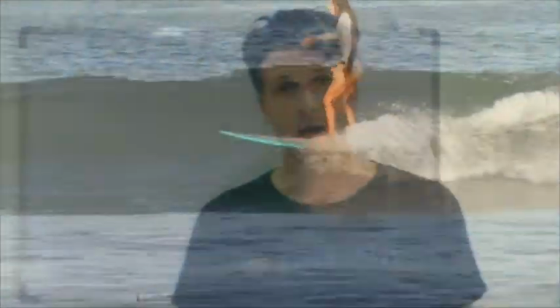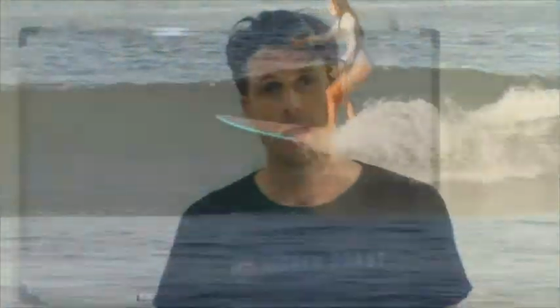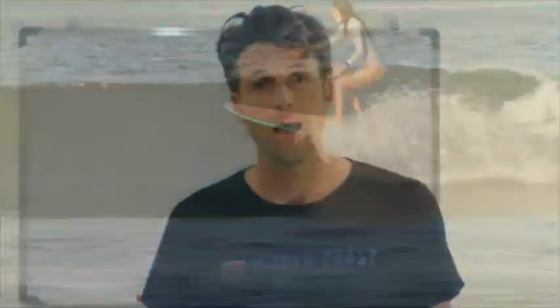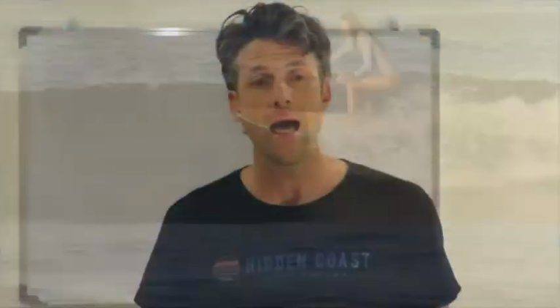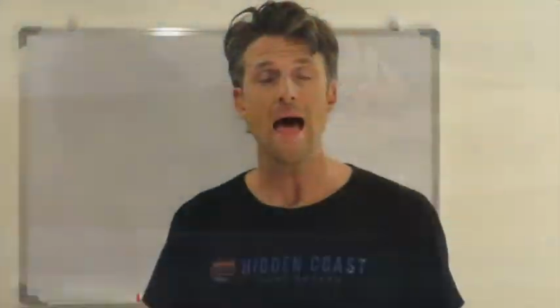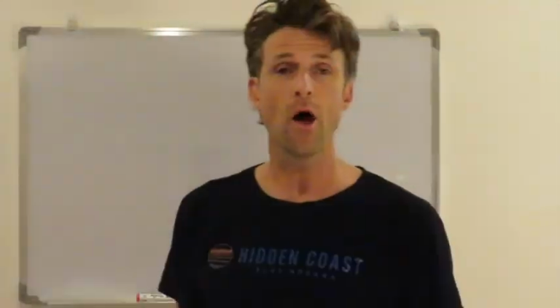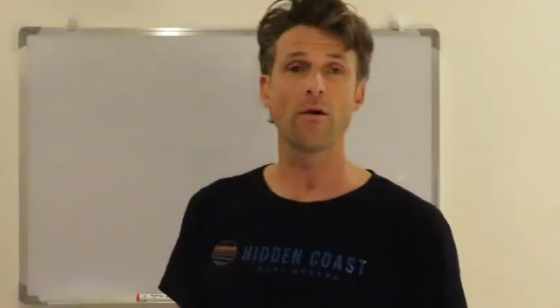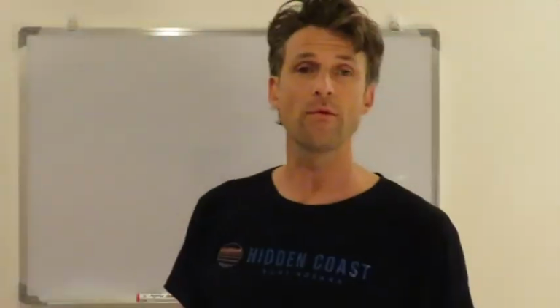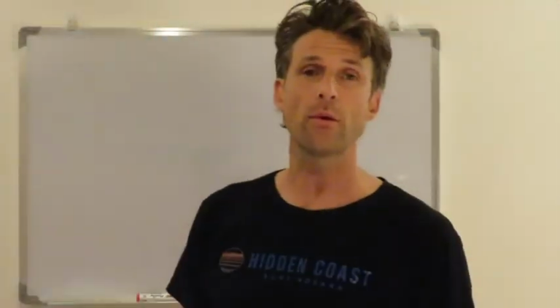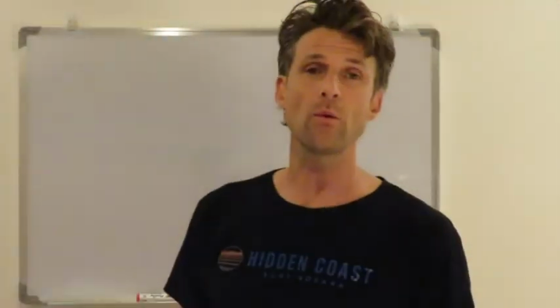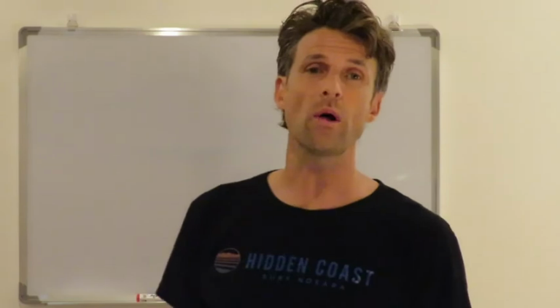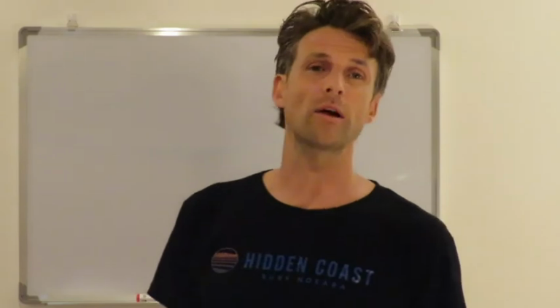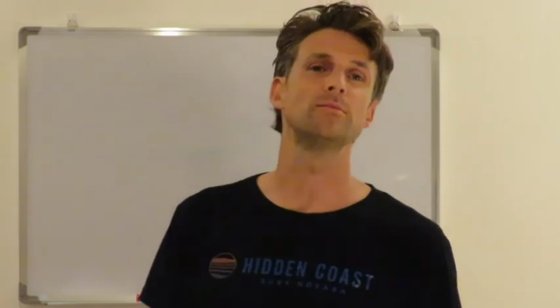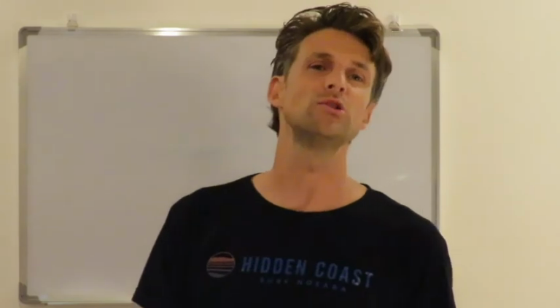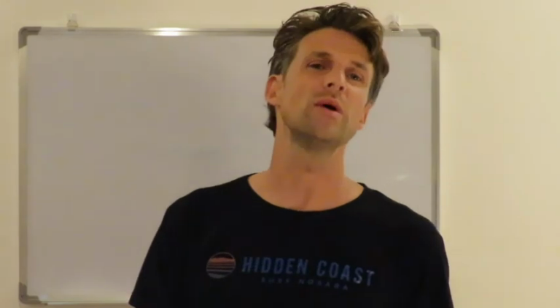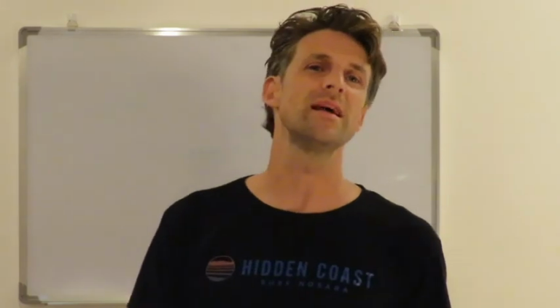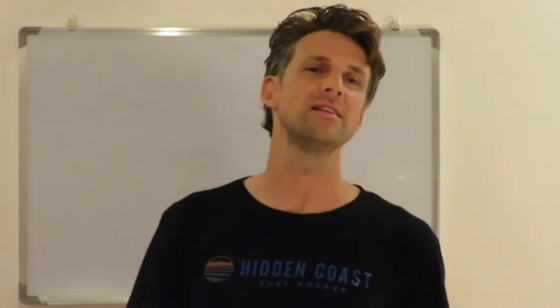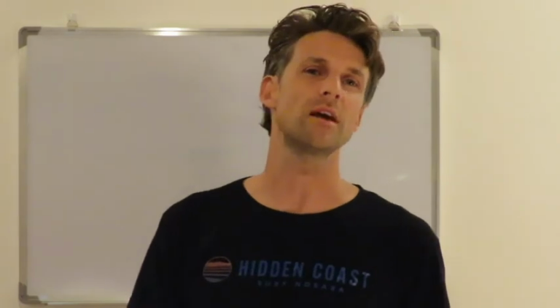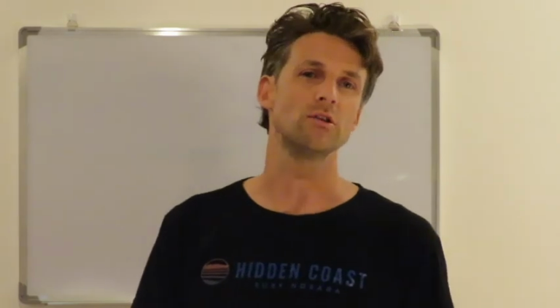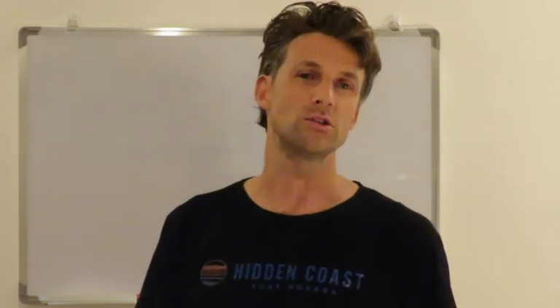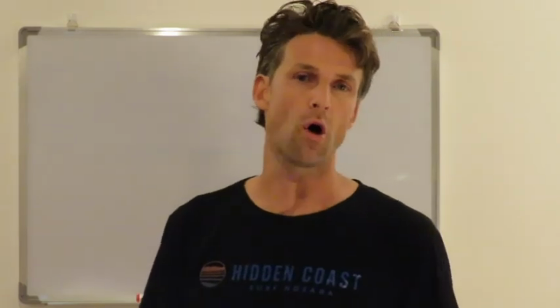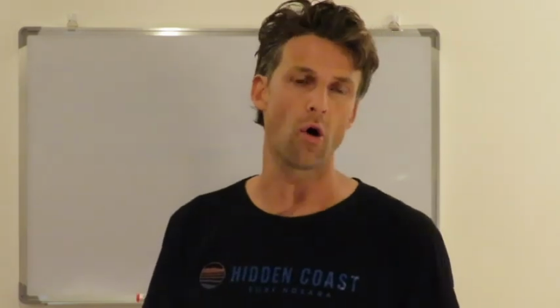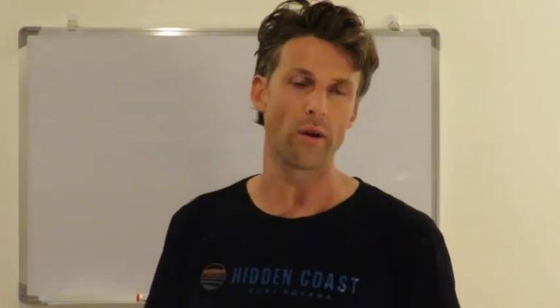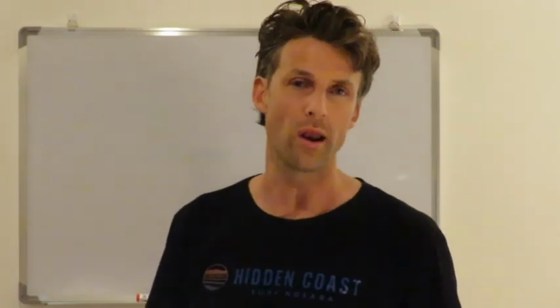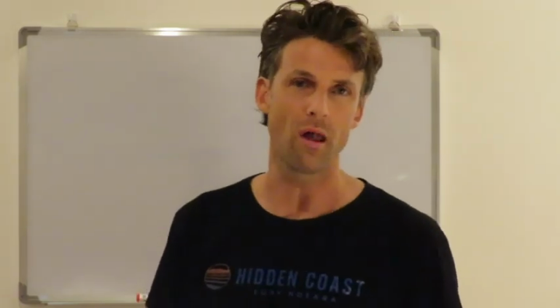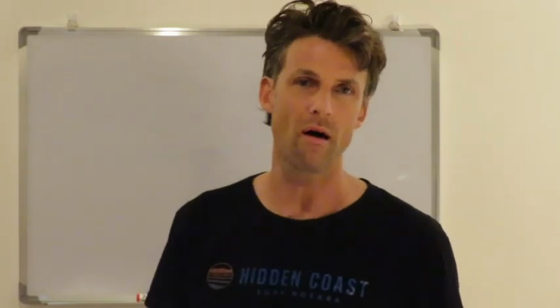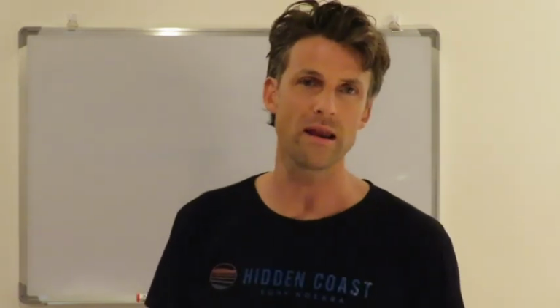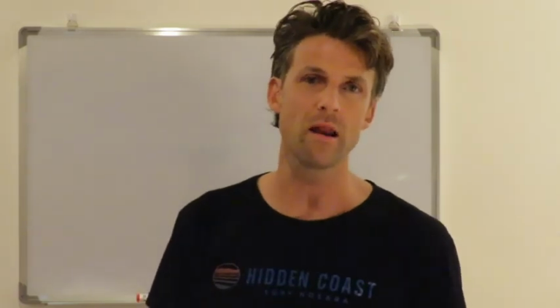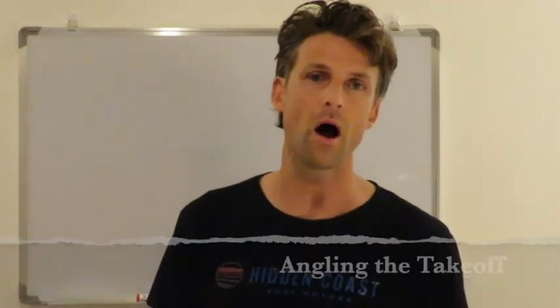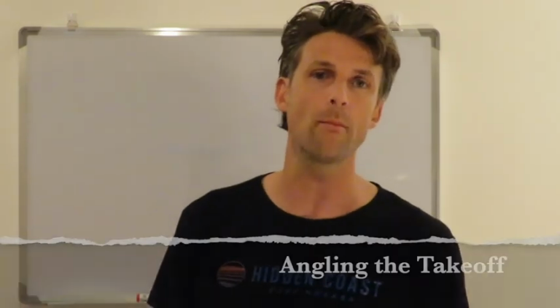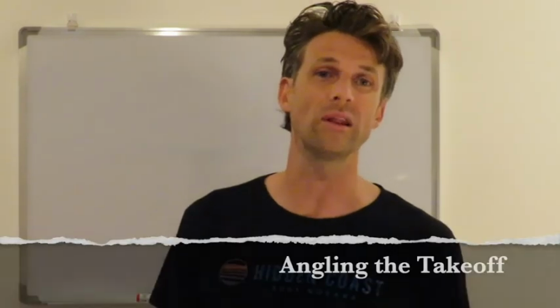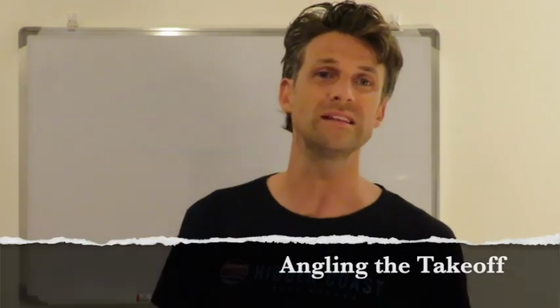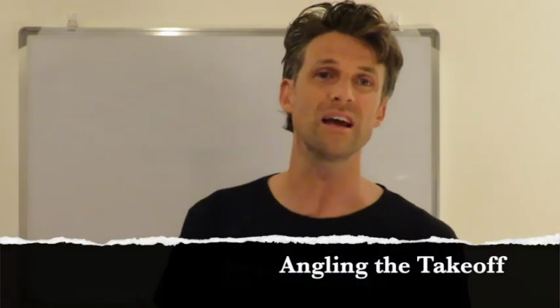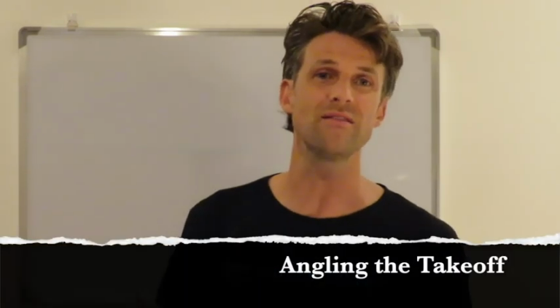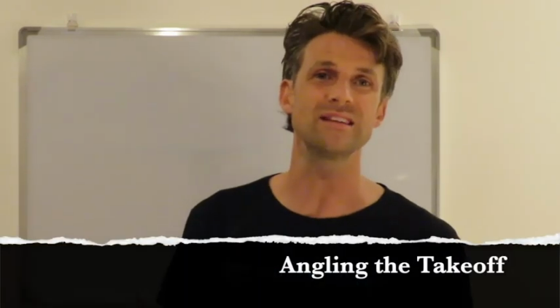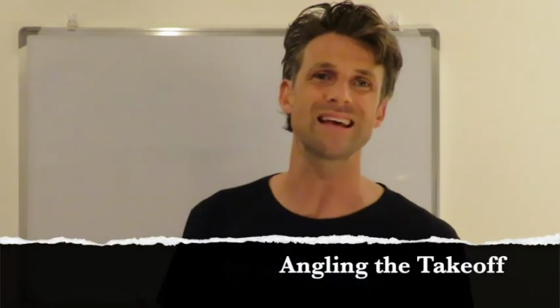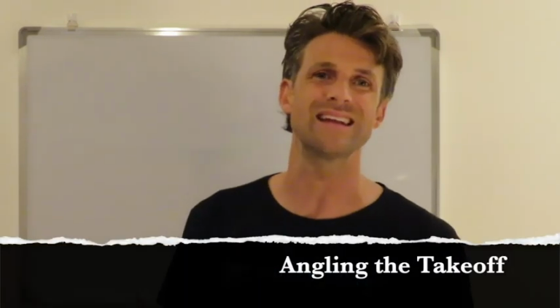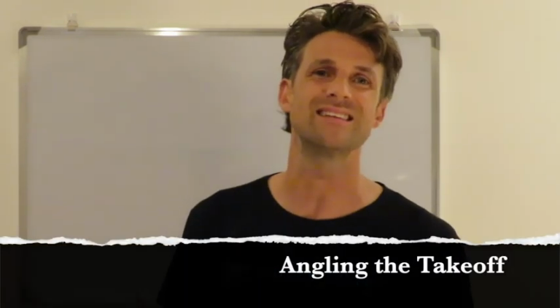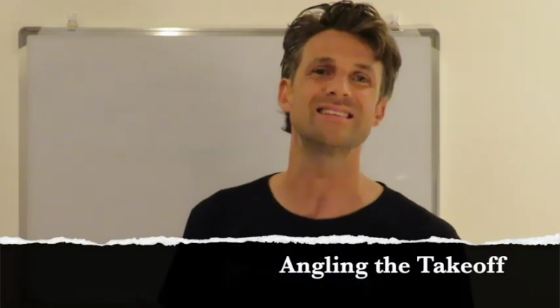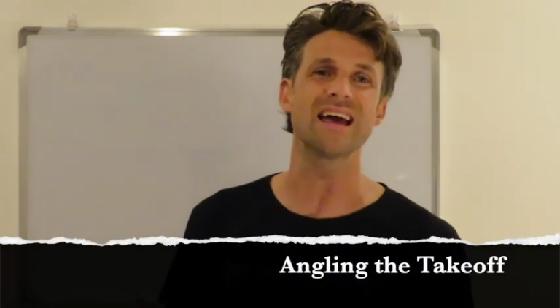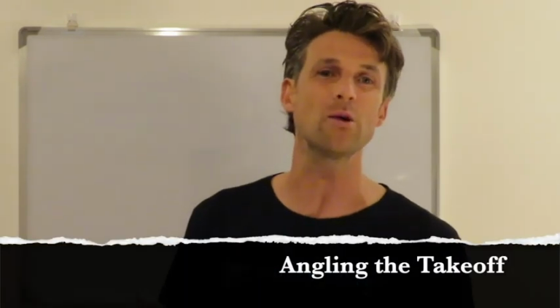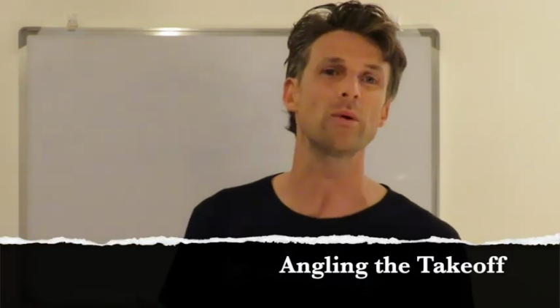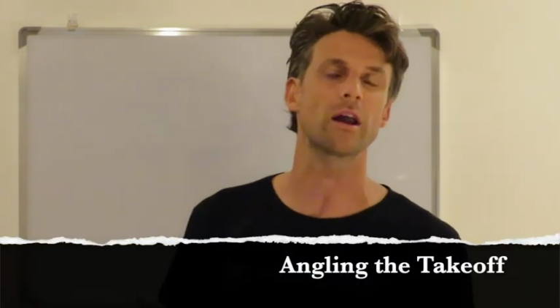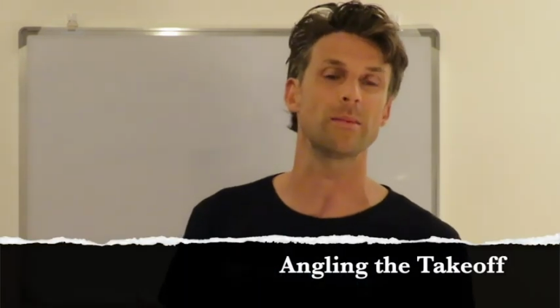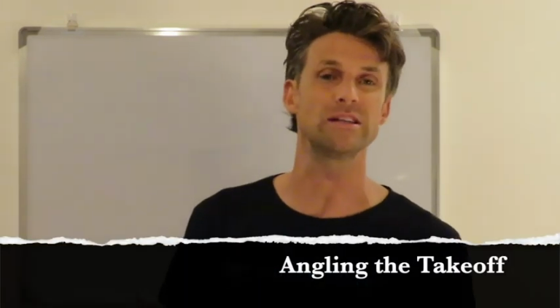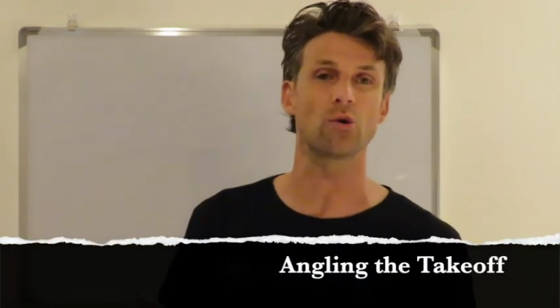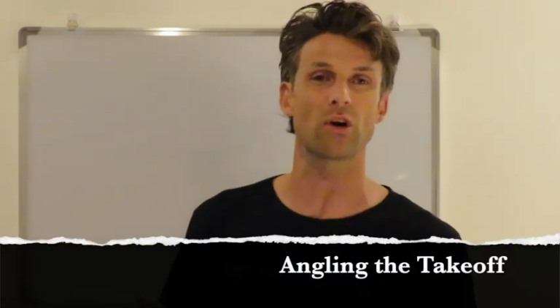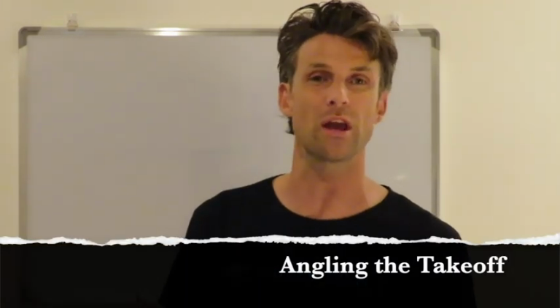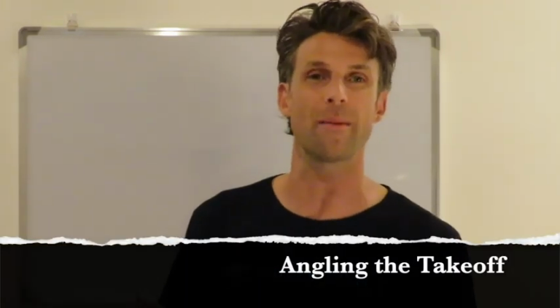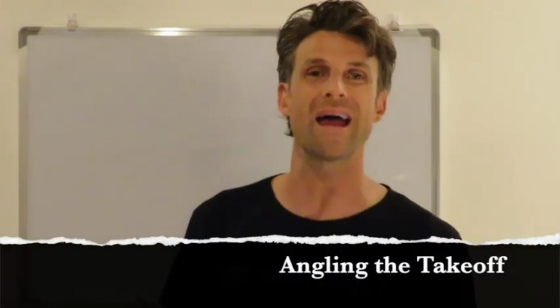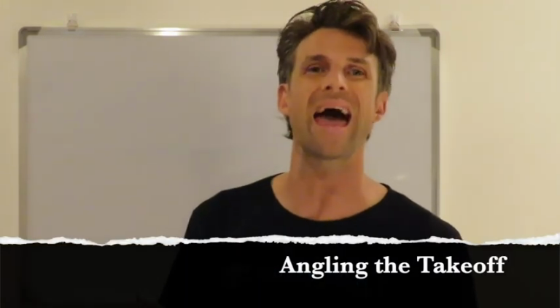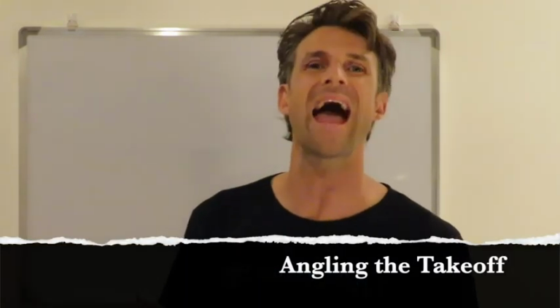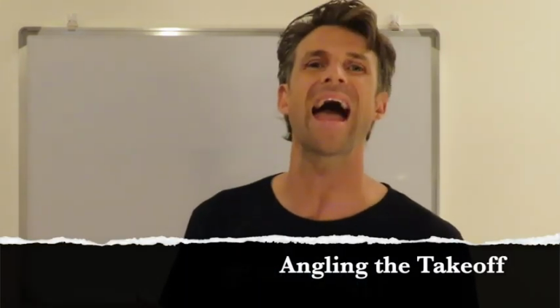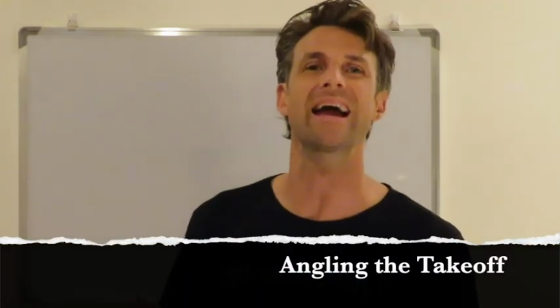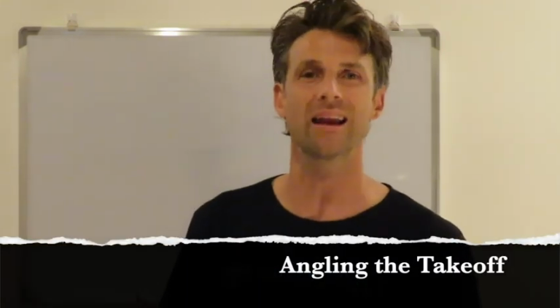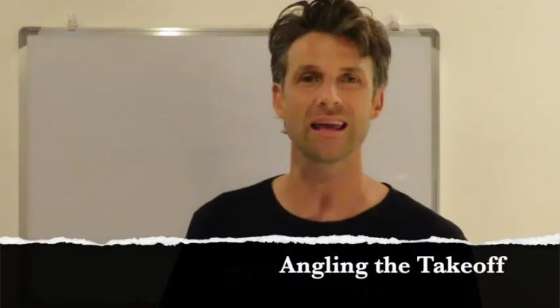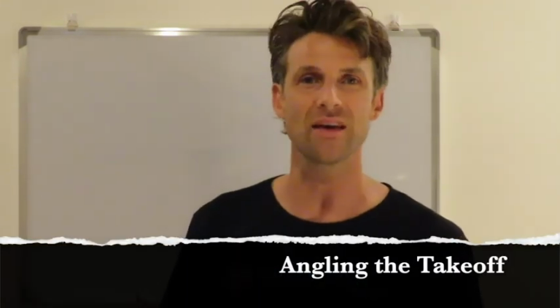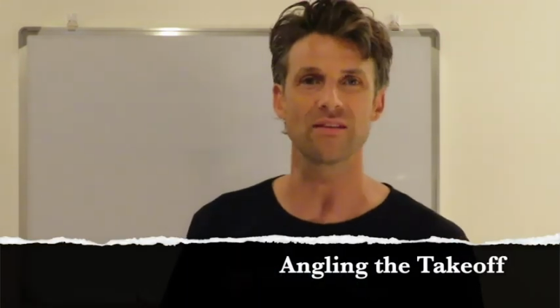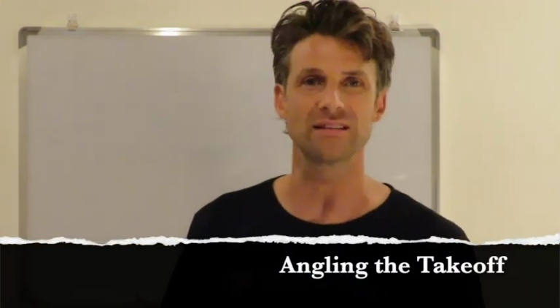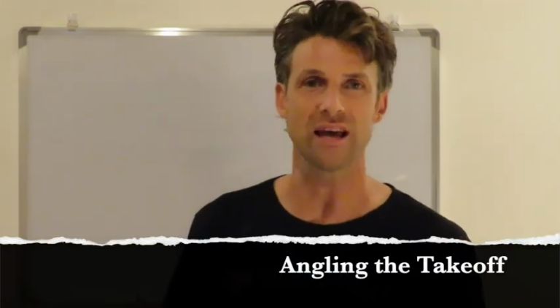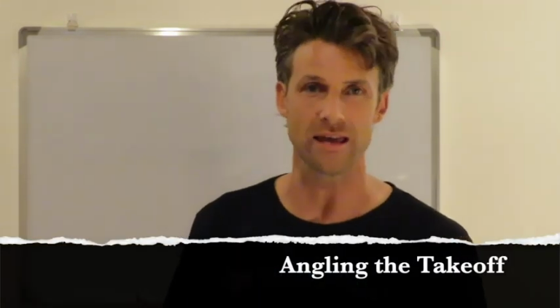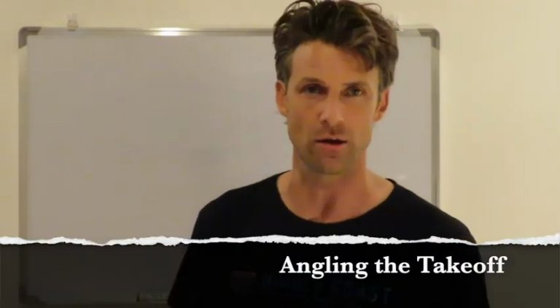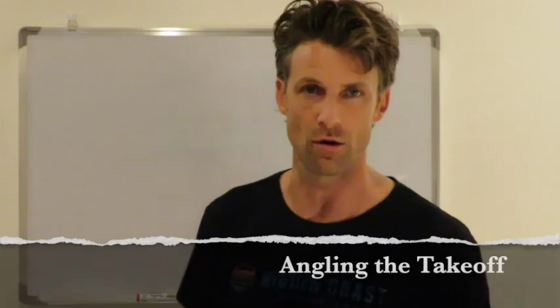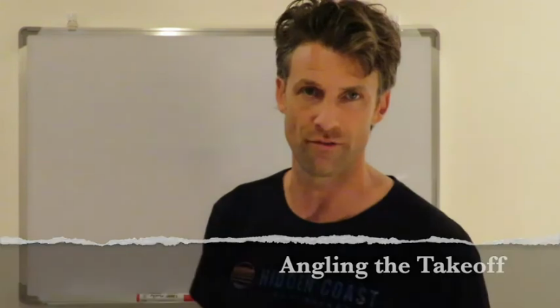Hello everybody, welcome to Hidden Coast Online. I'm Ollie Davis and today we're going to be talking about angling the takeoff.